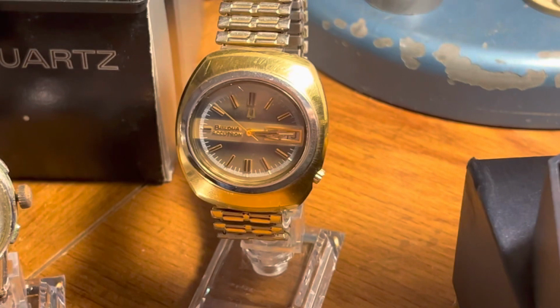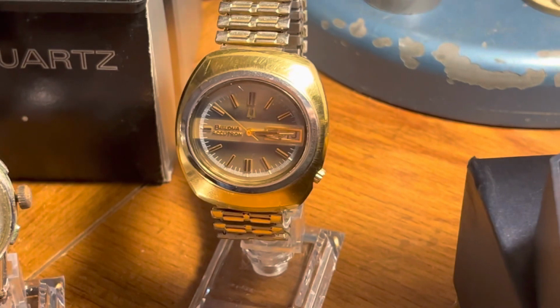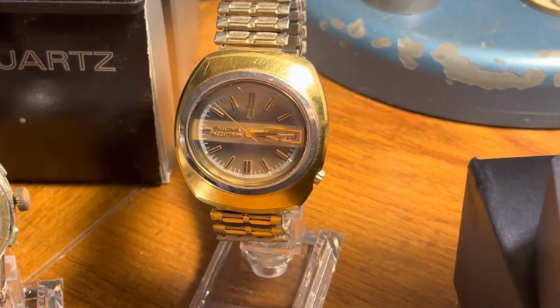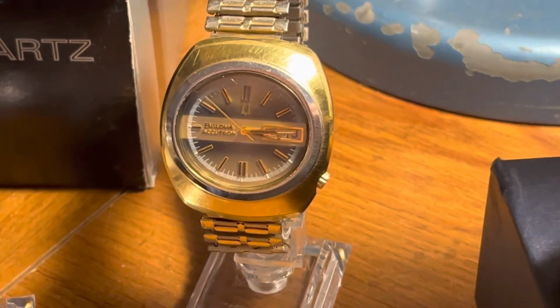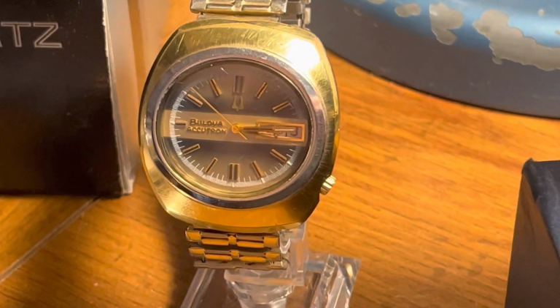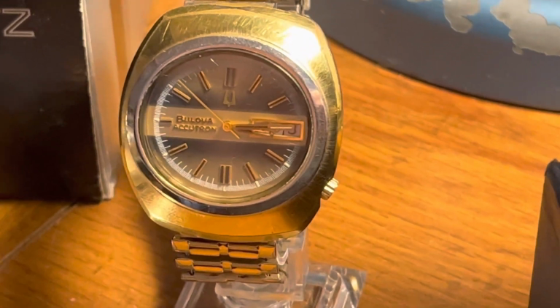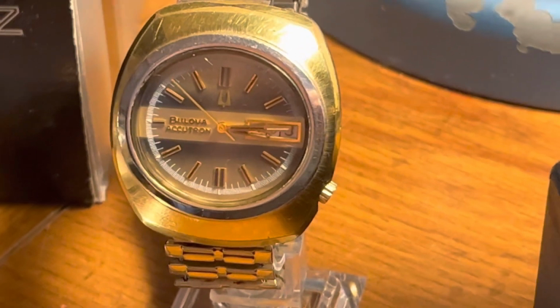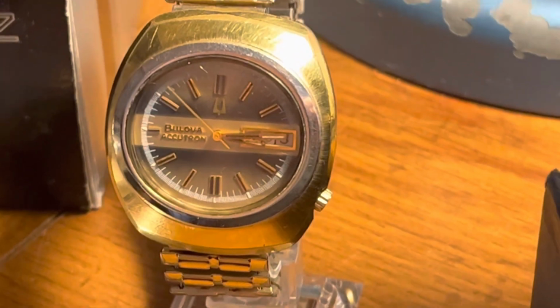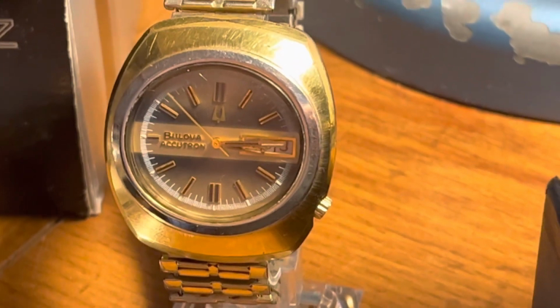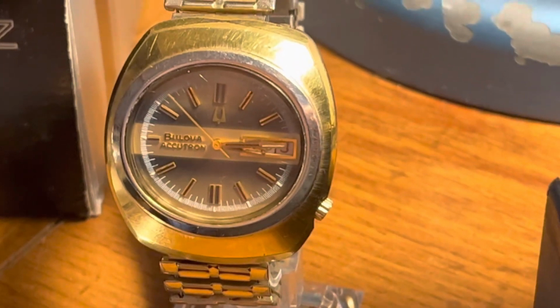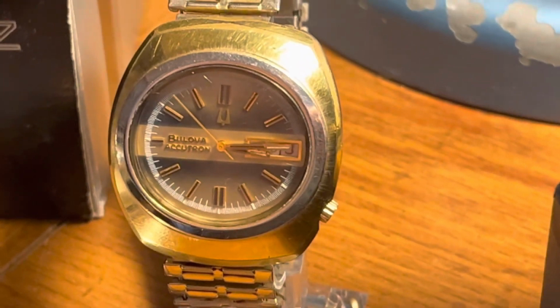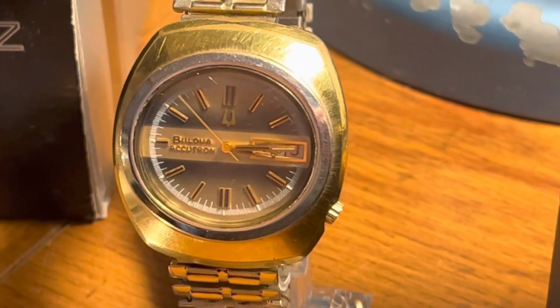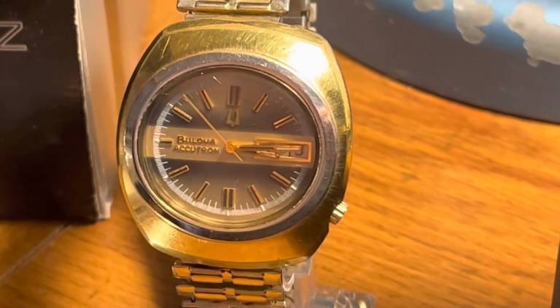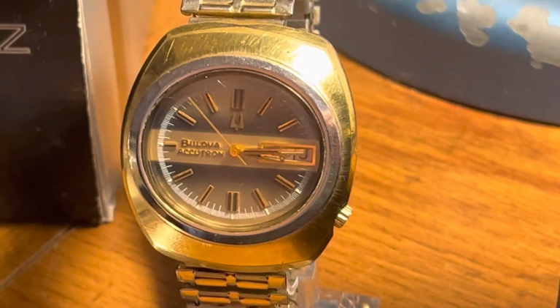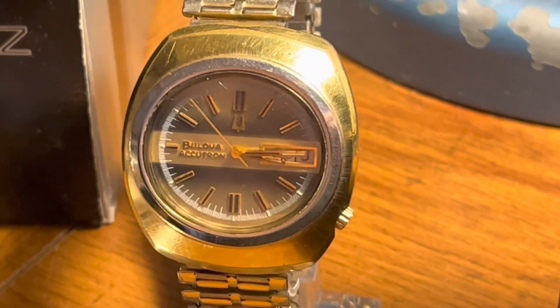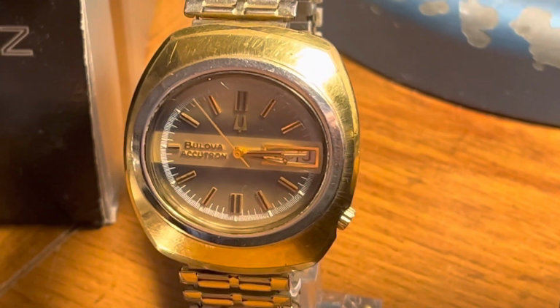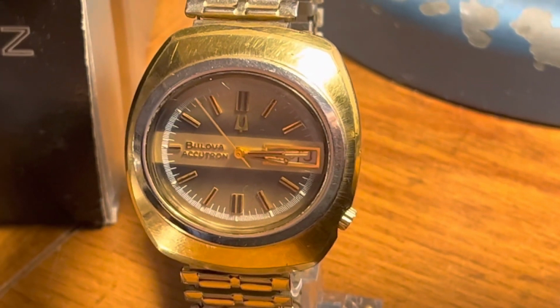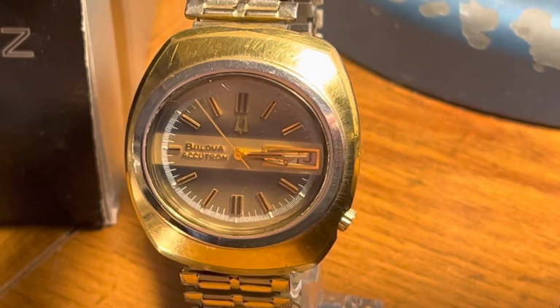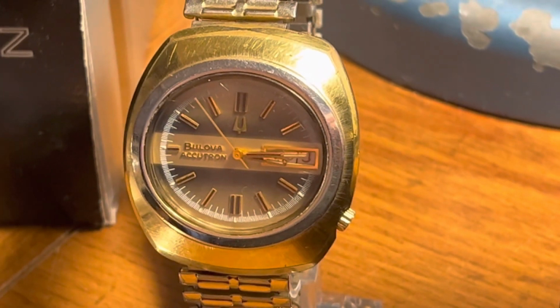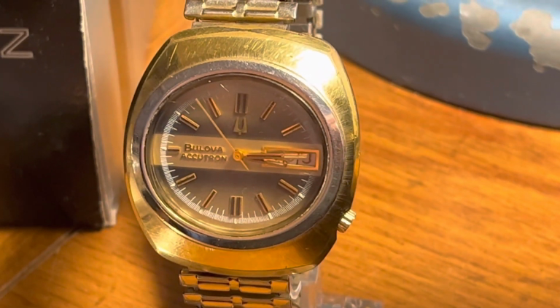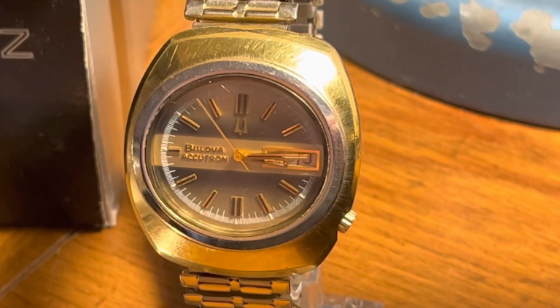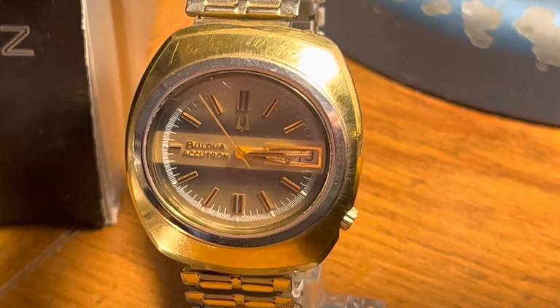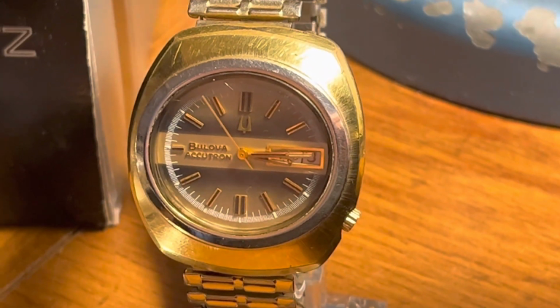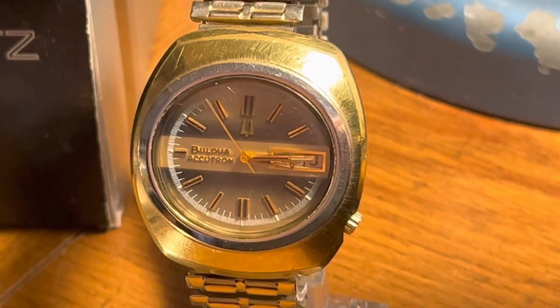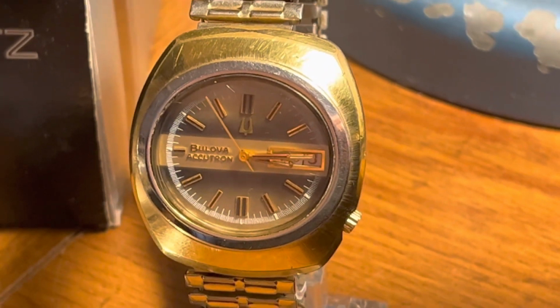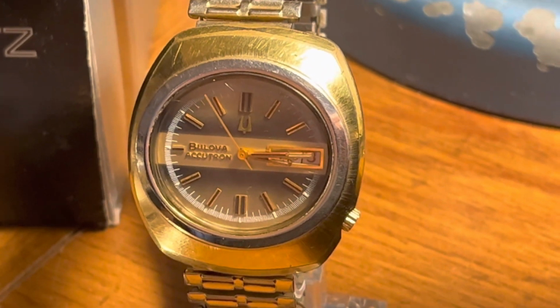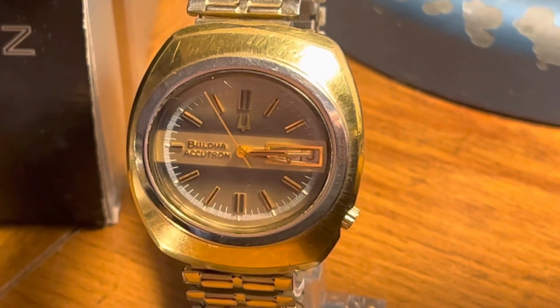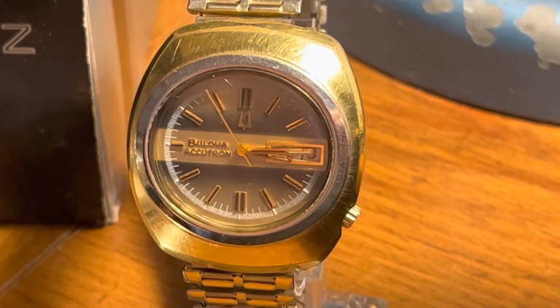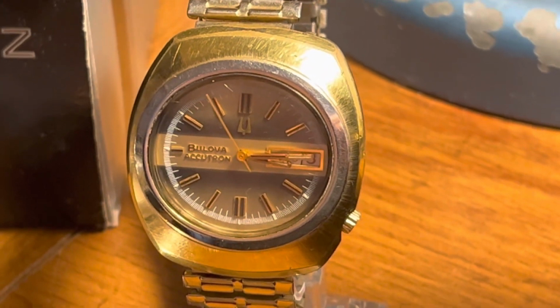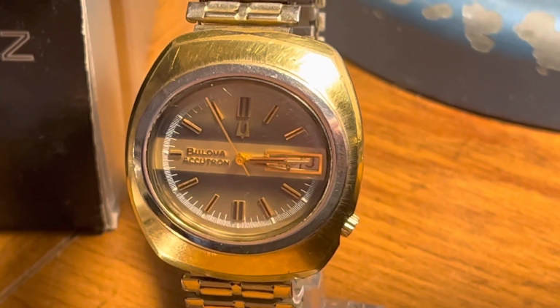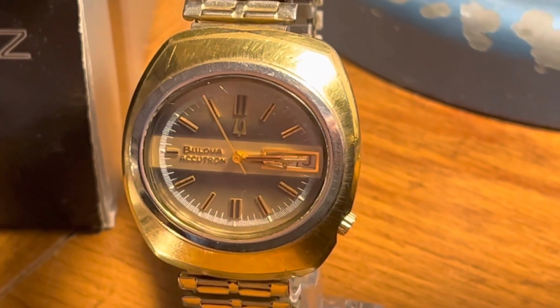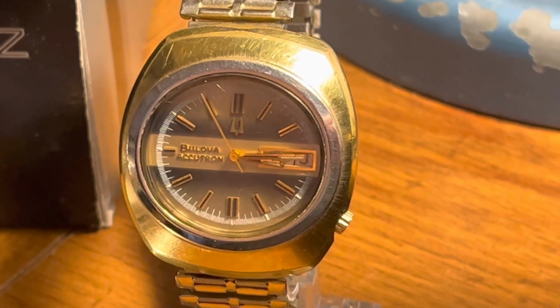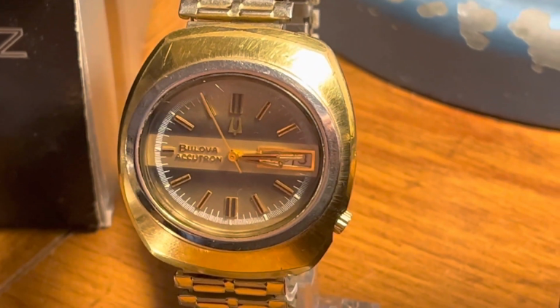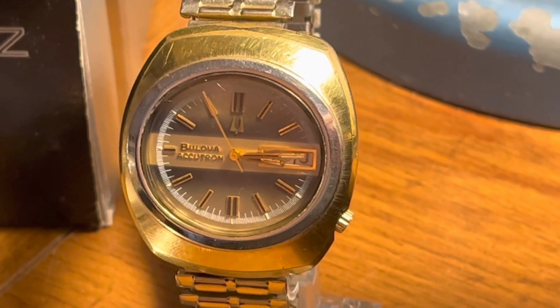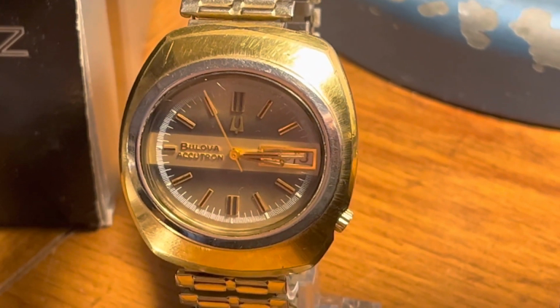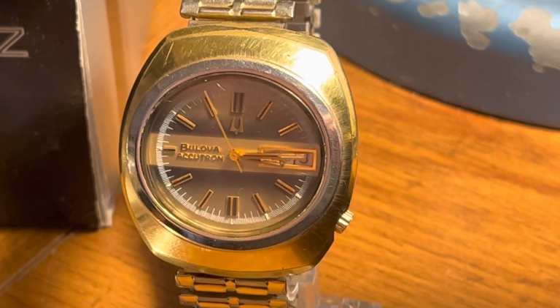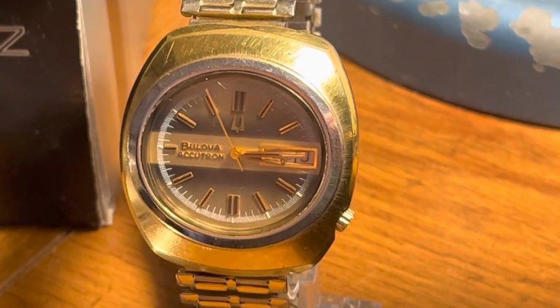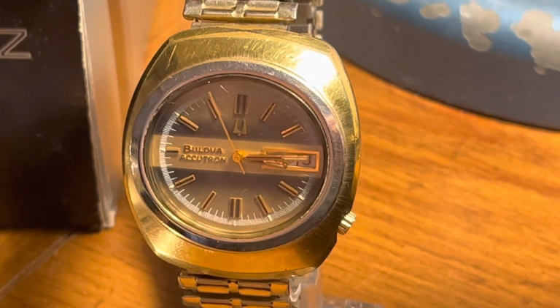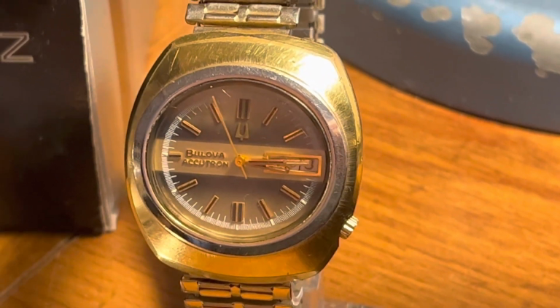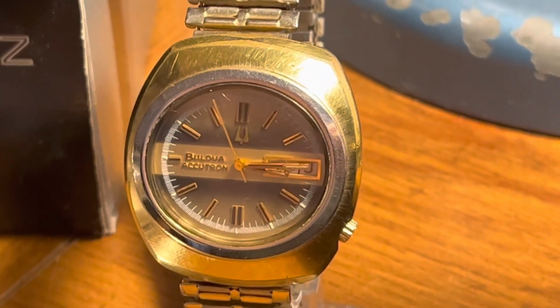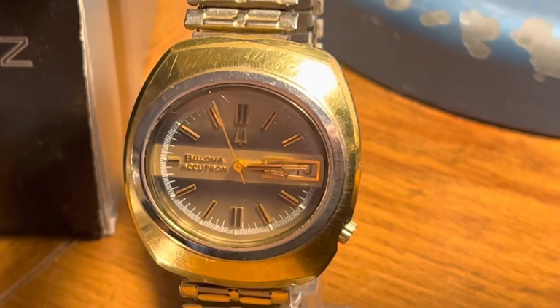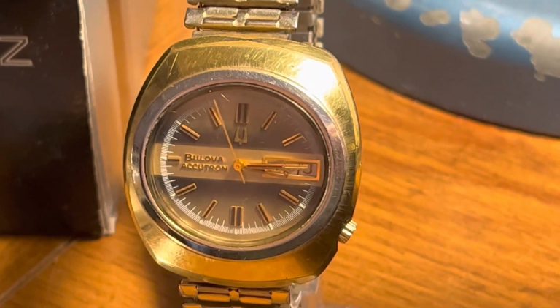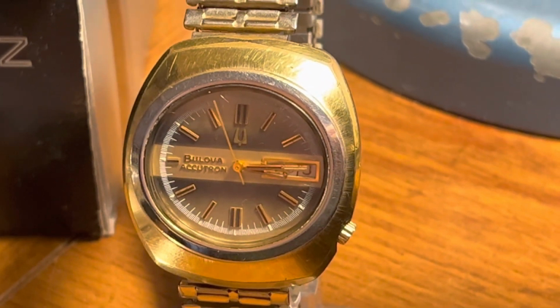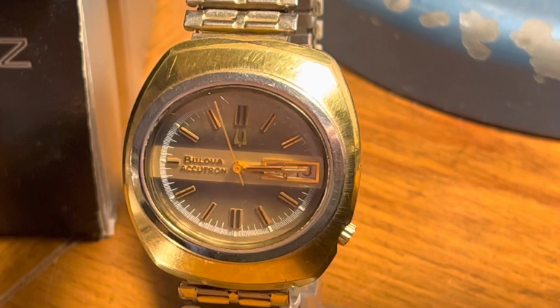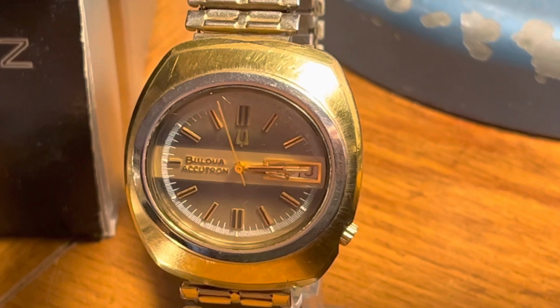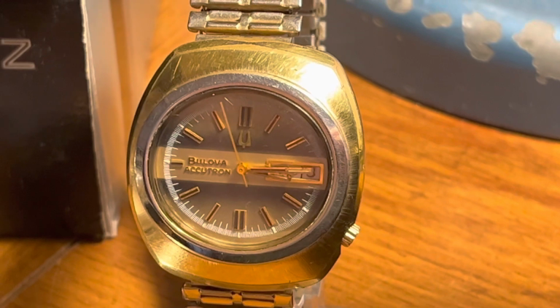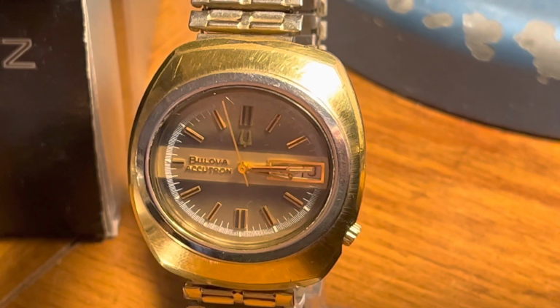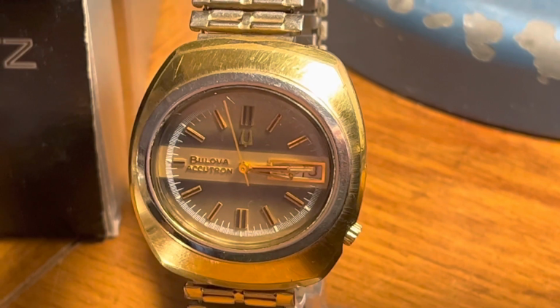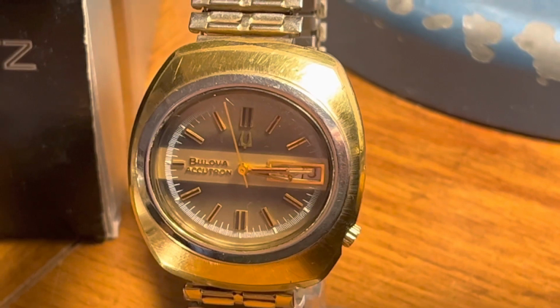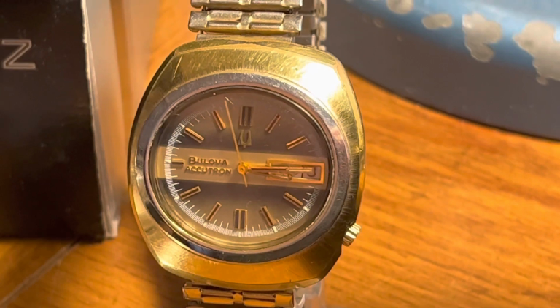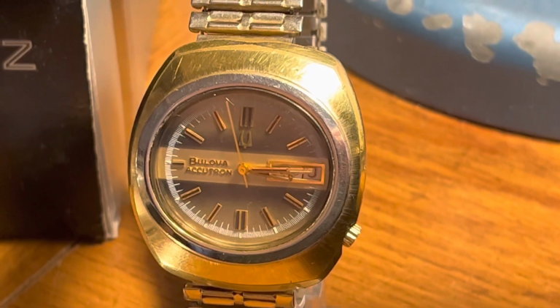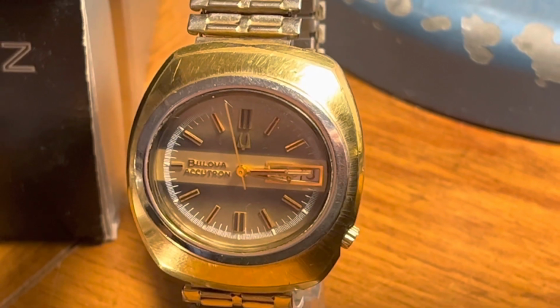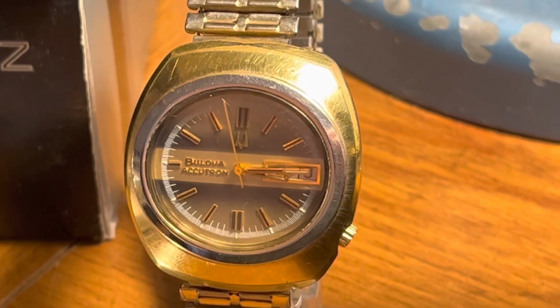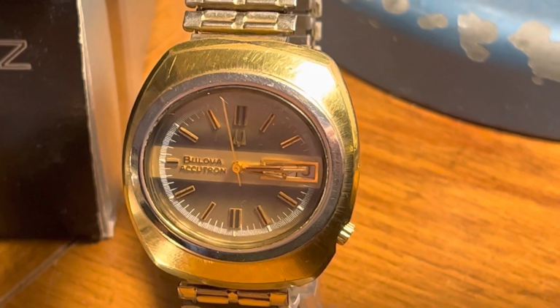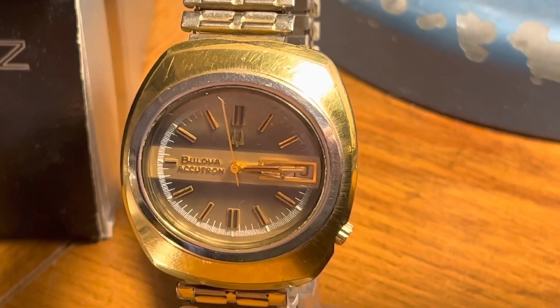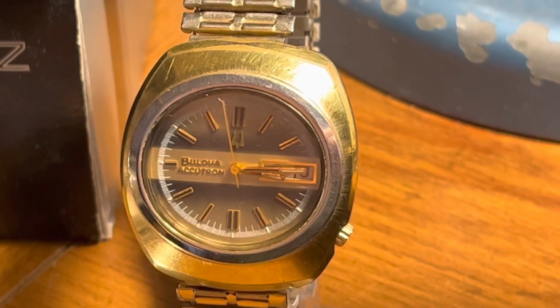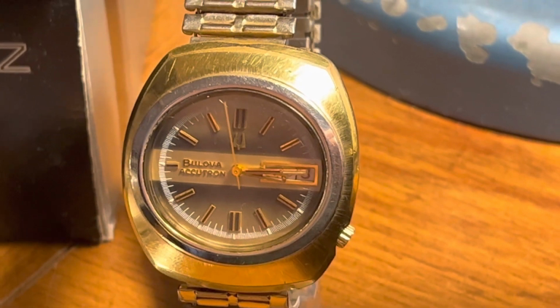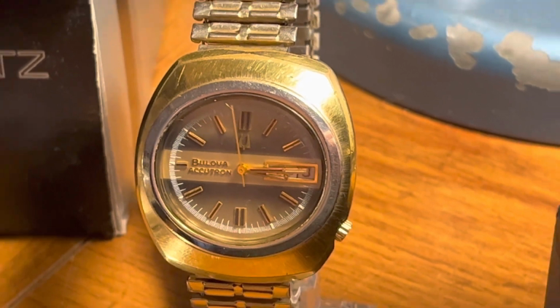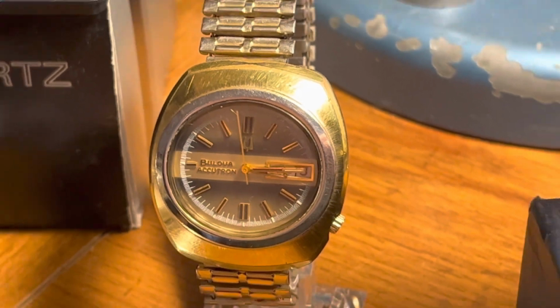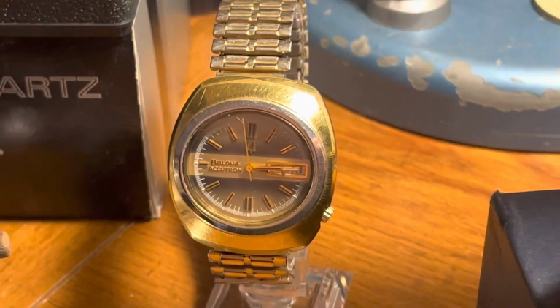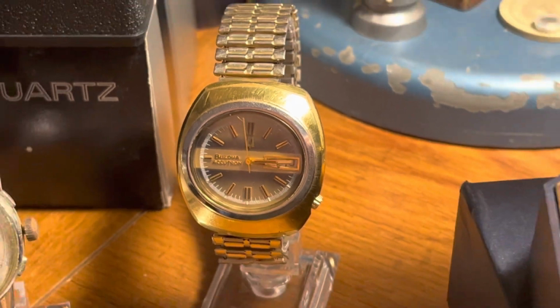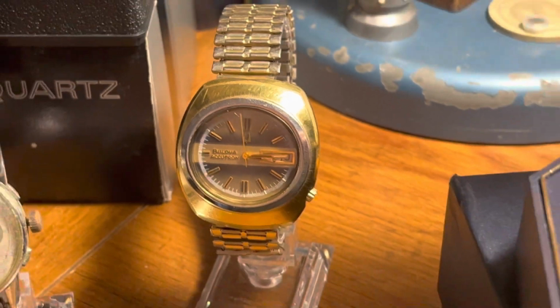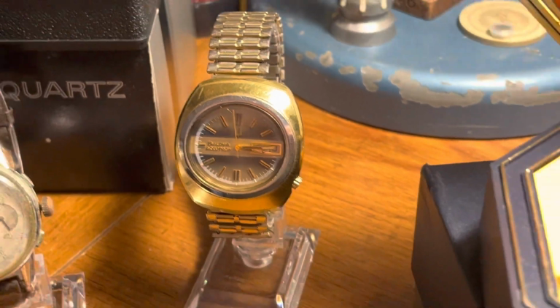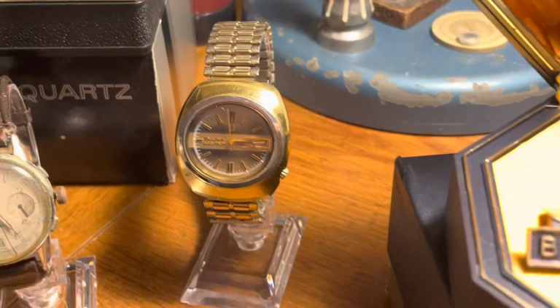Another recent purchase within the past couple months — this Bulova Accutron. It's running.